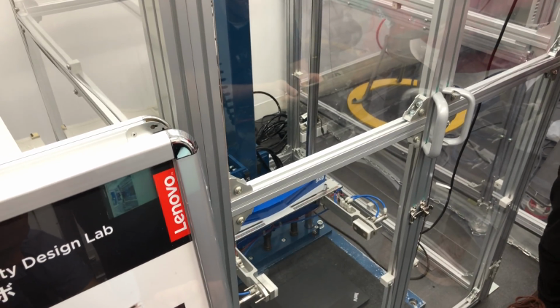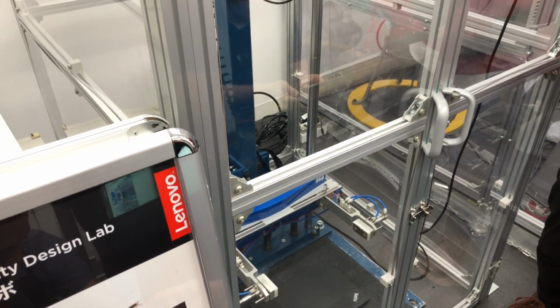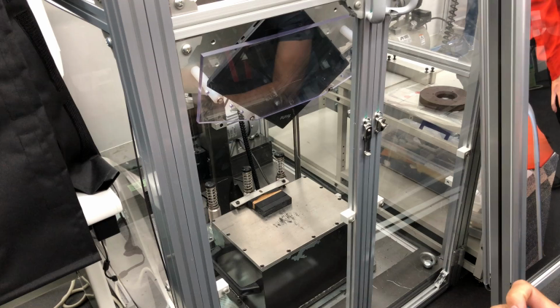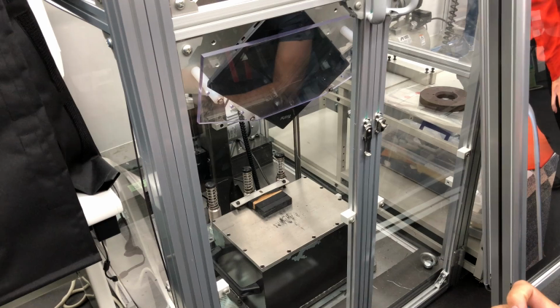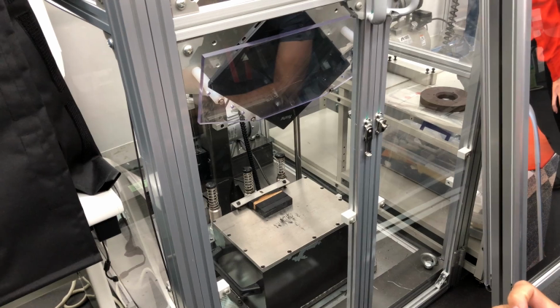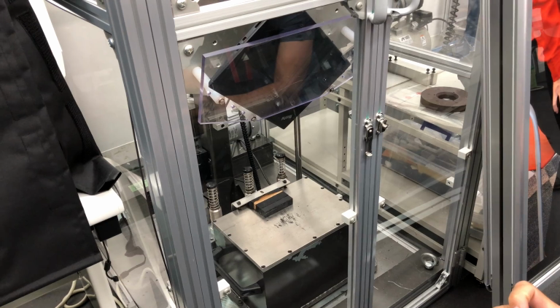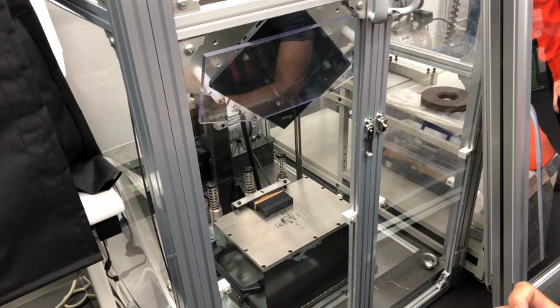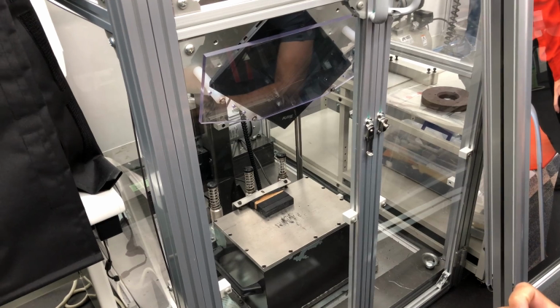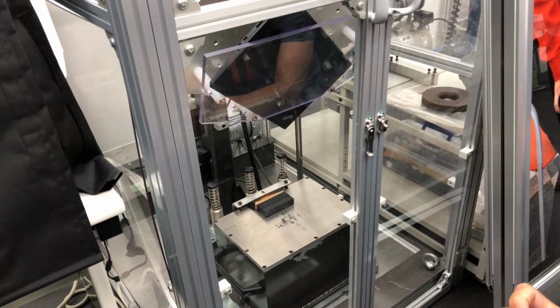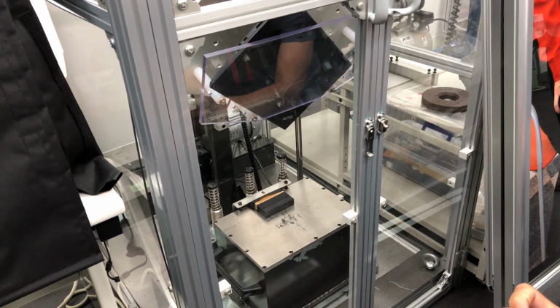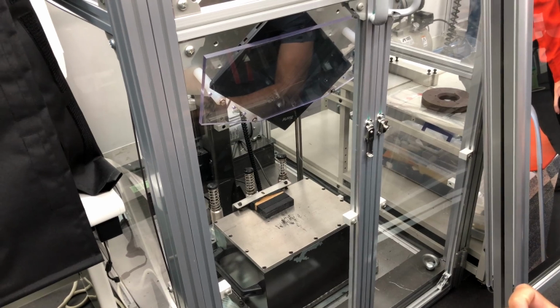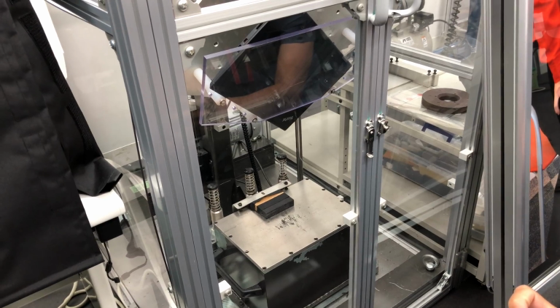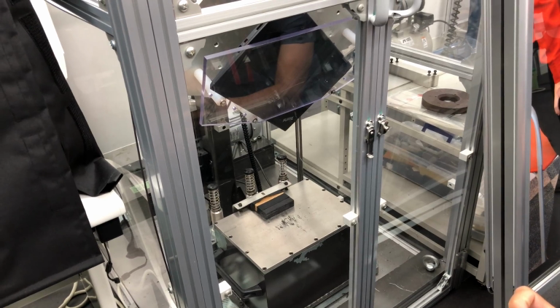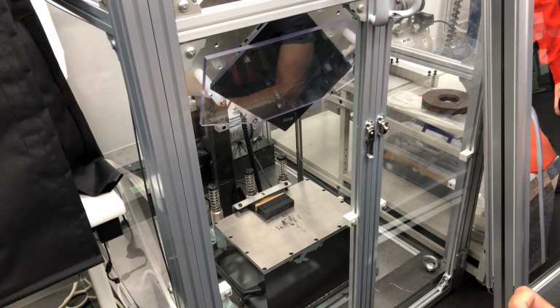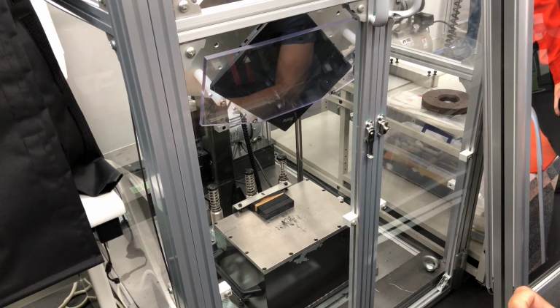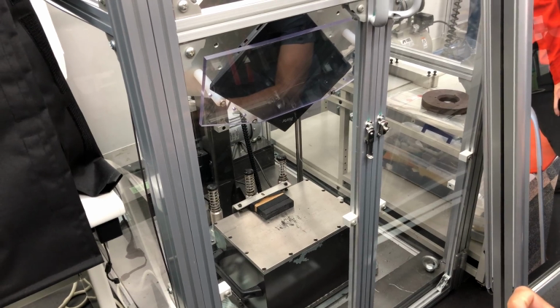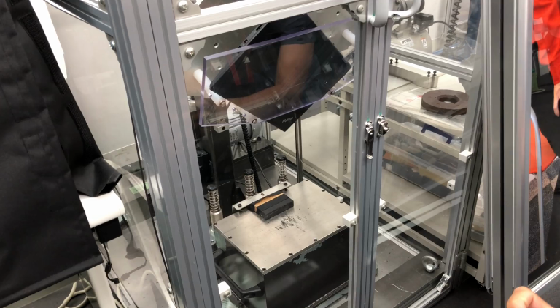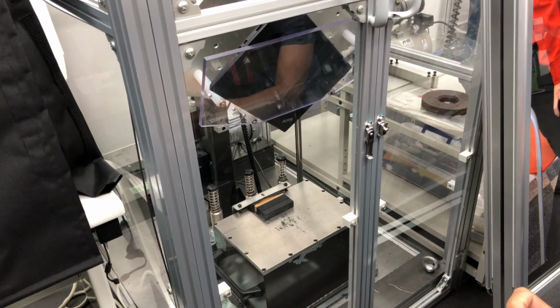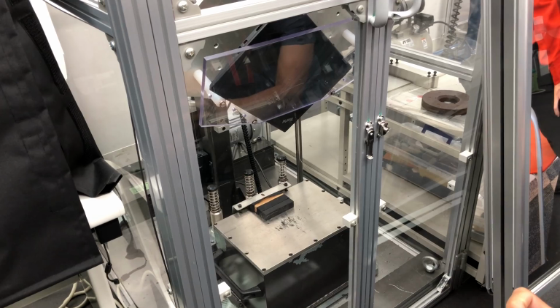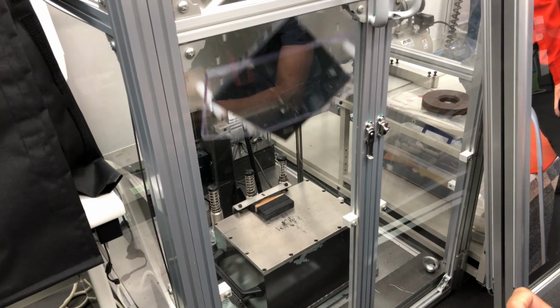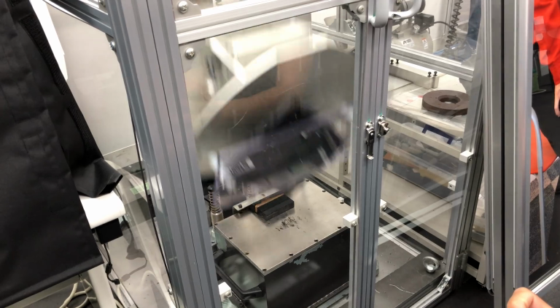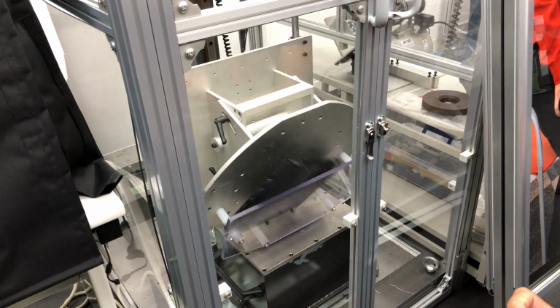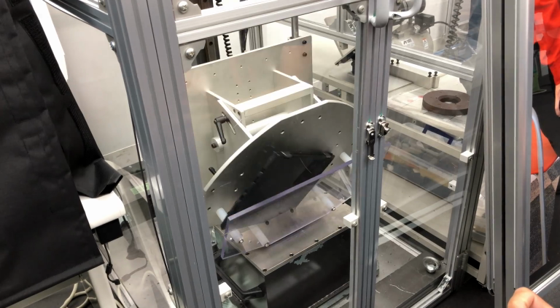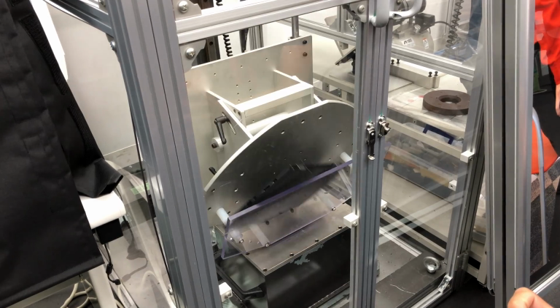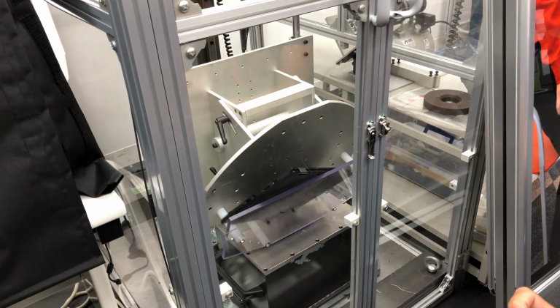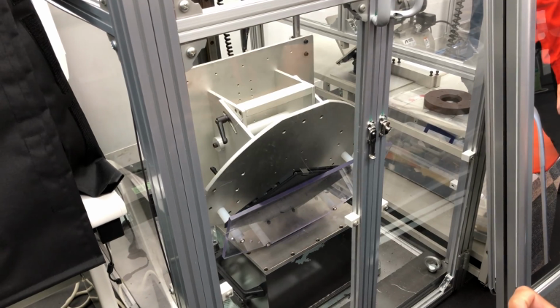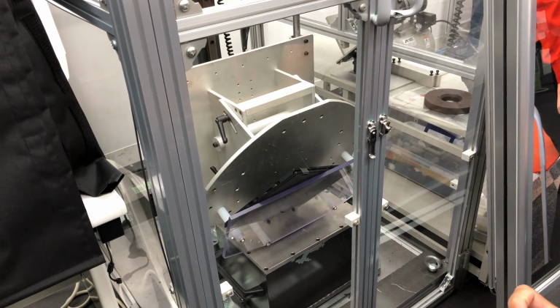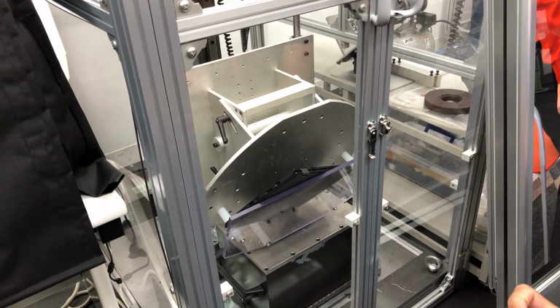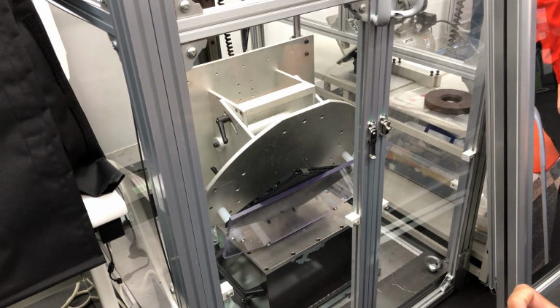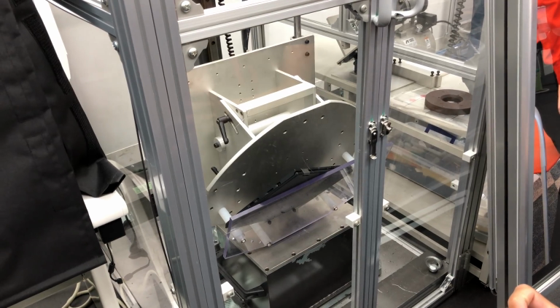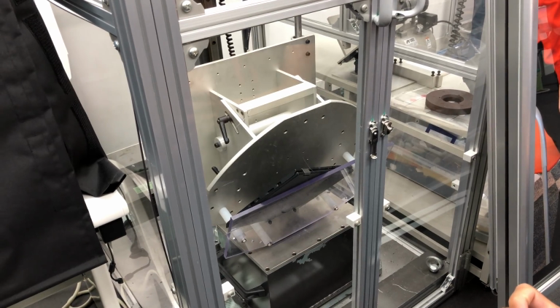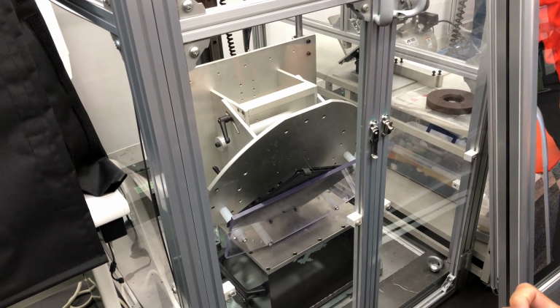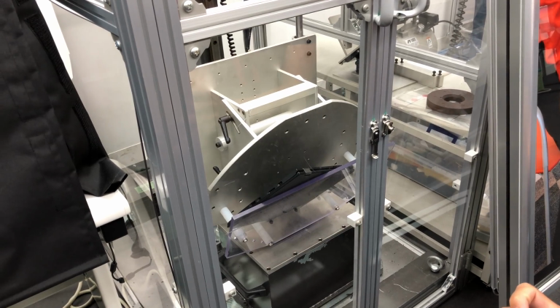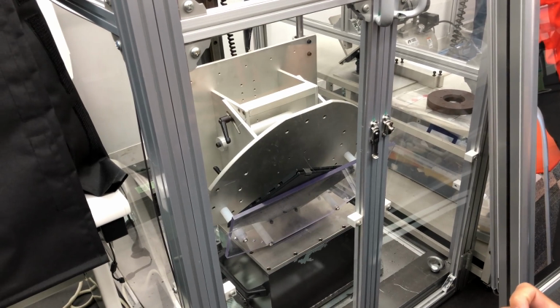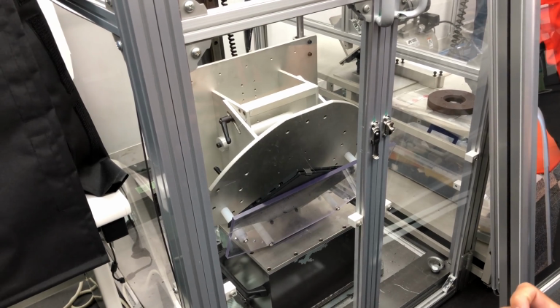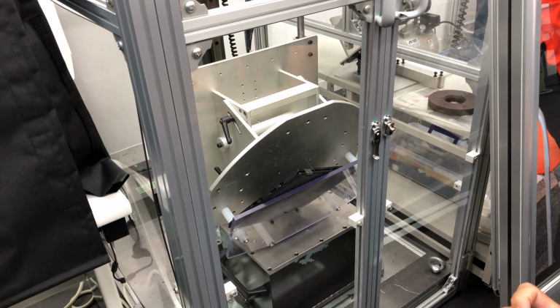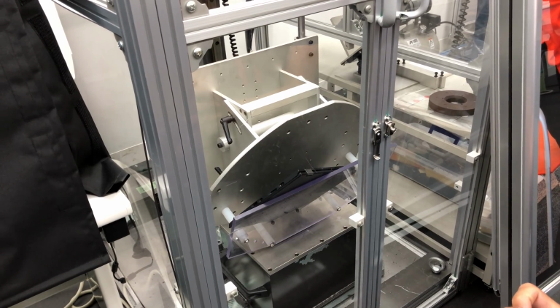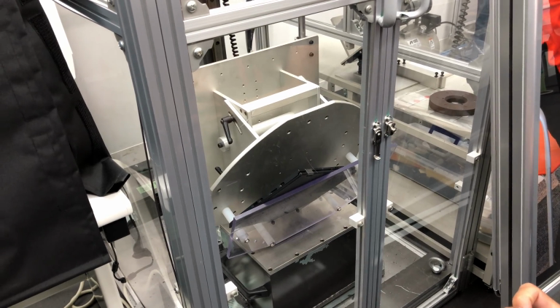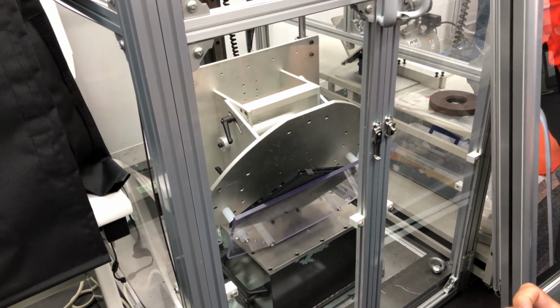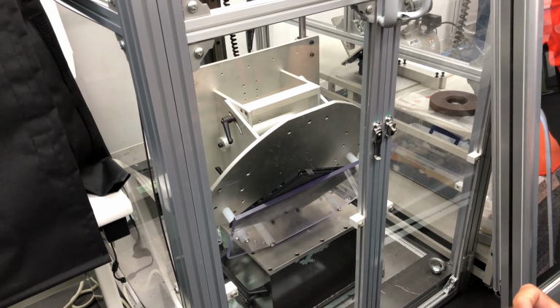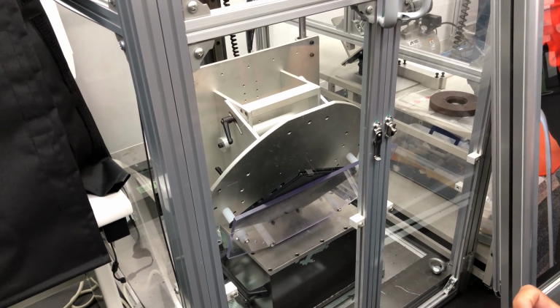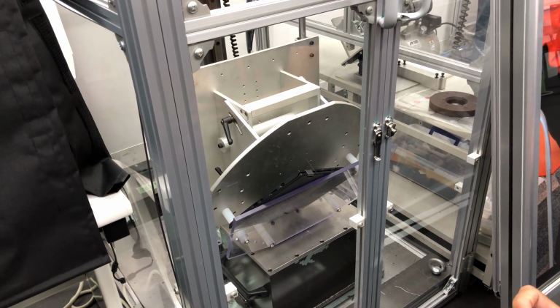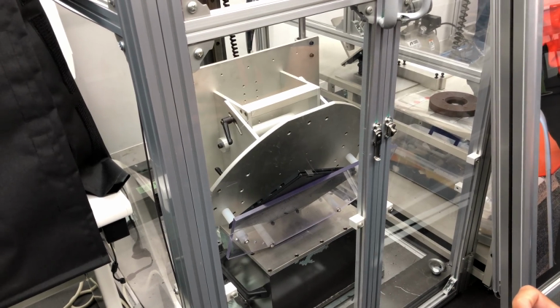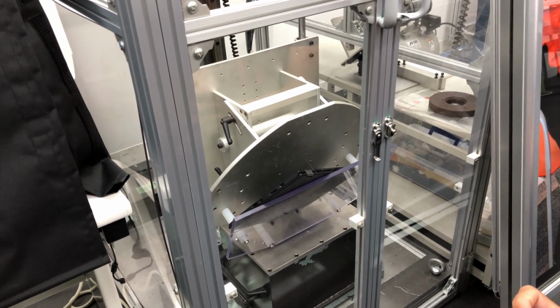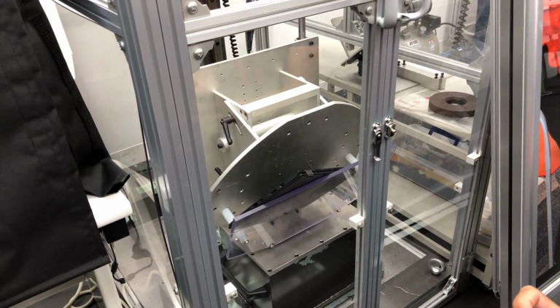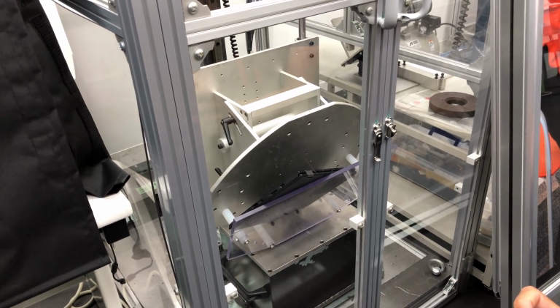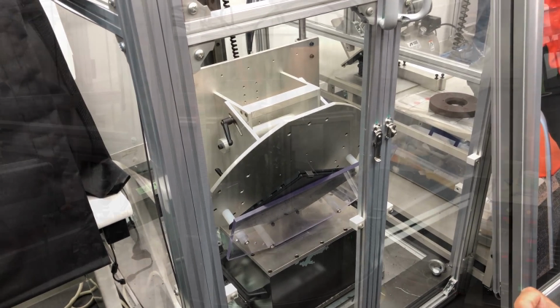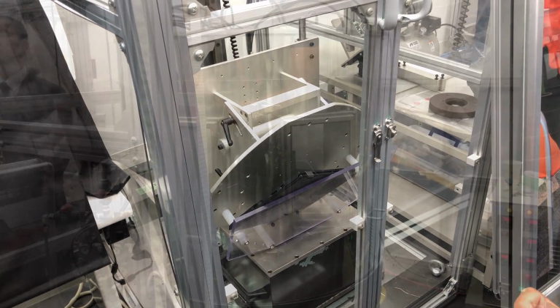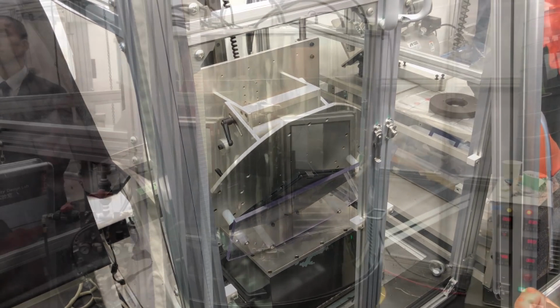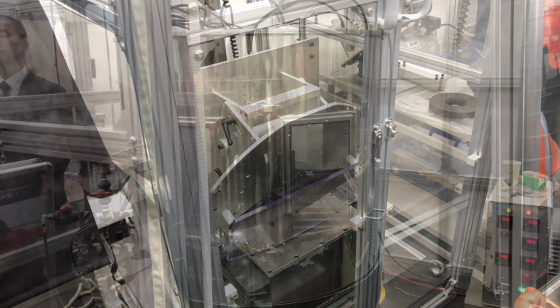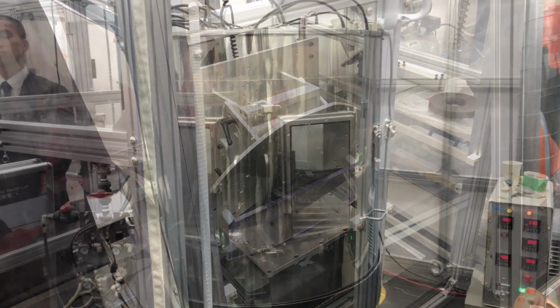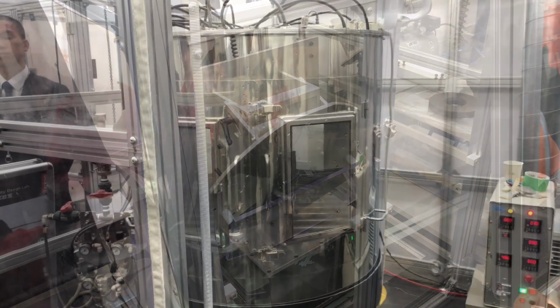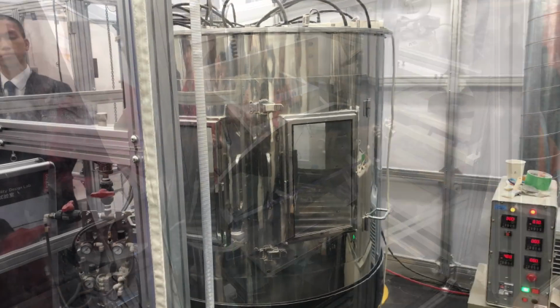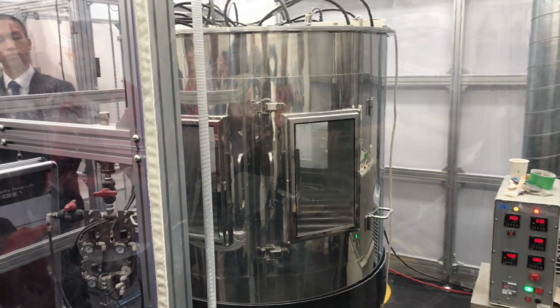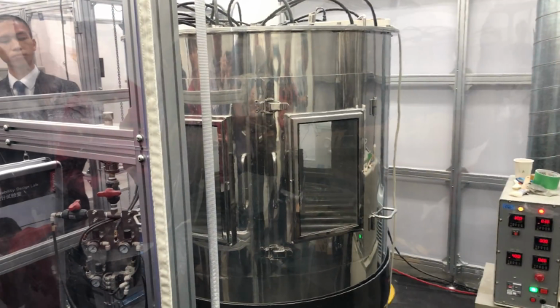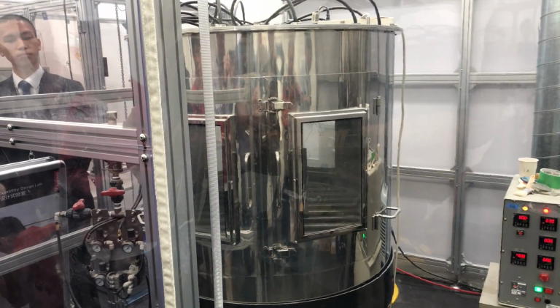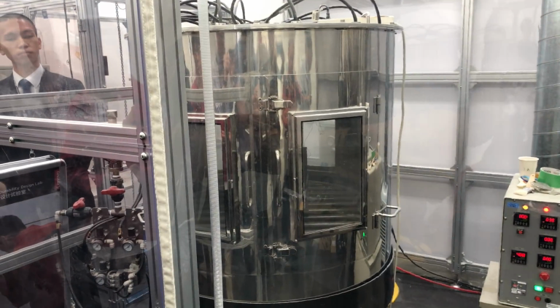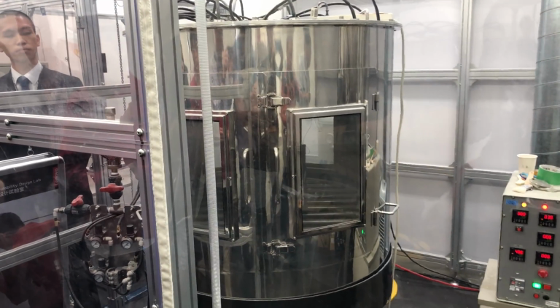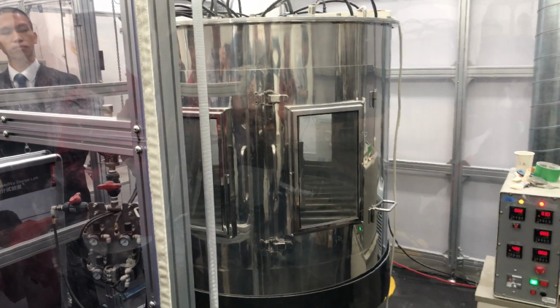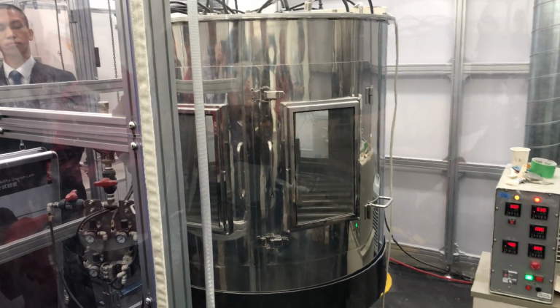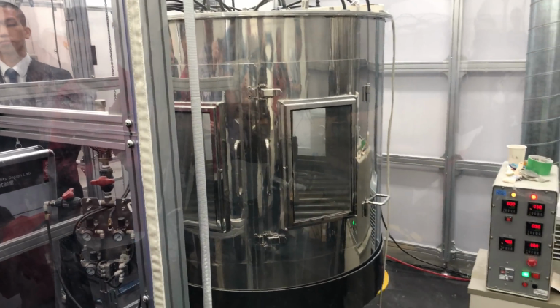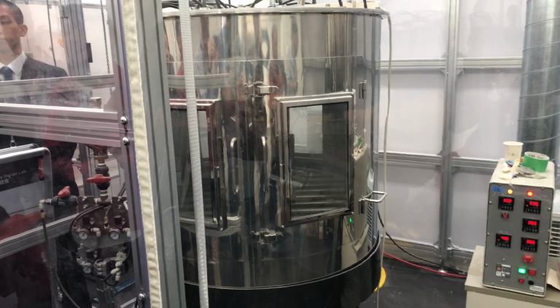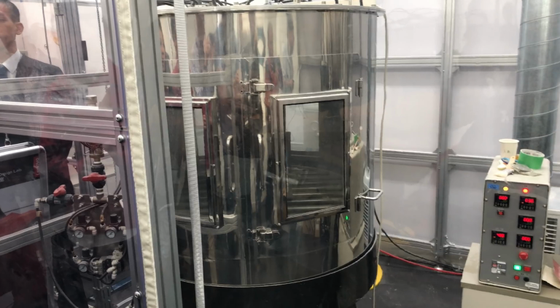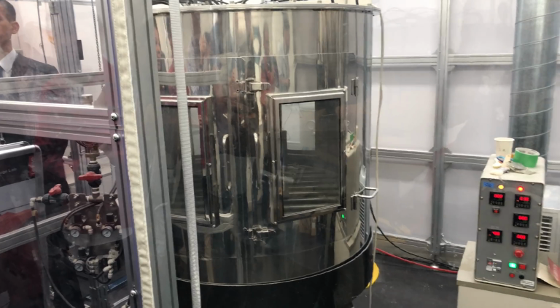And now we've got the corner drop test. I've done this one myself by accident with a review unit — it dented our wood floor. So, you know, it's for real.